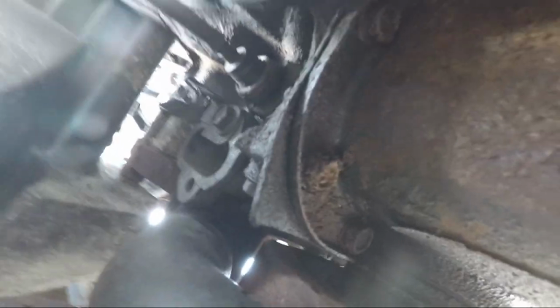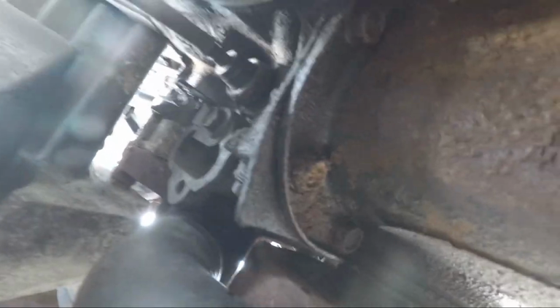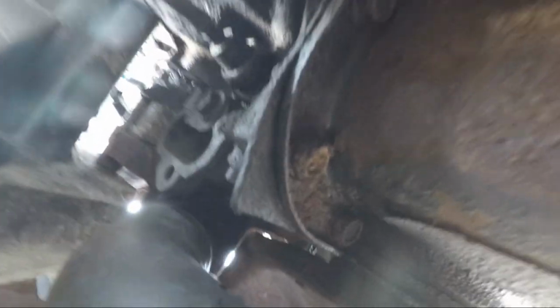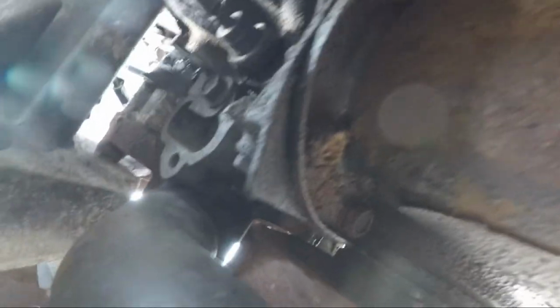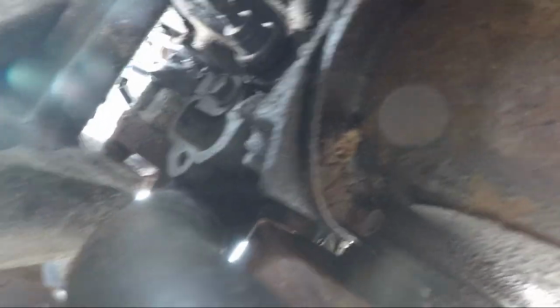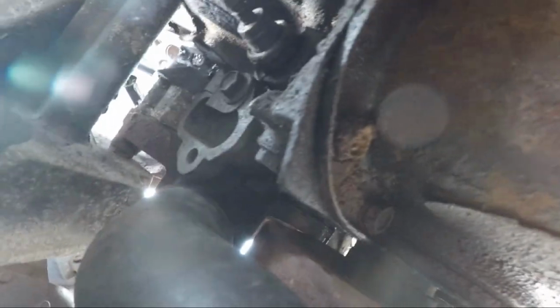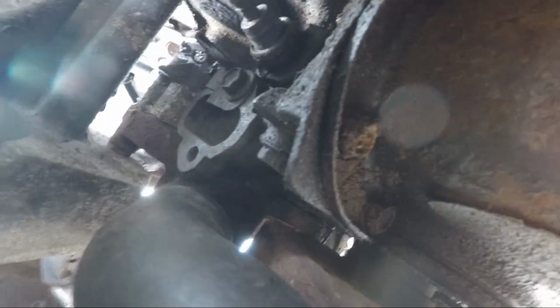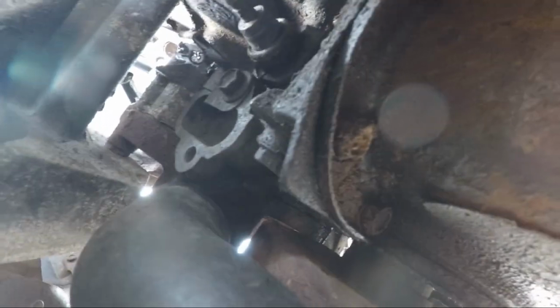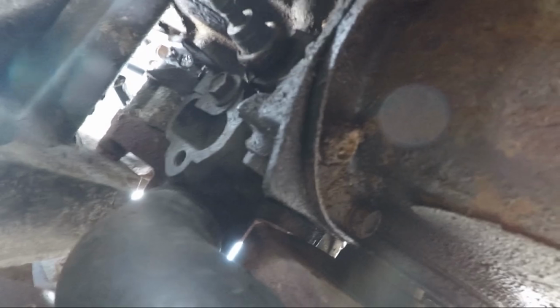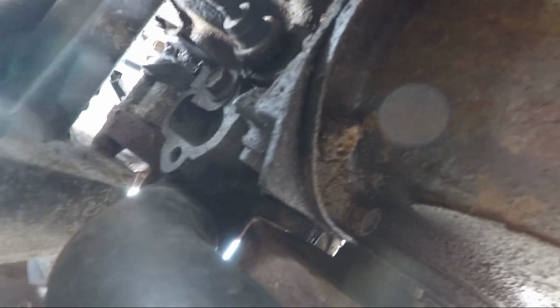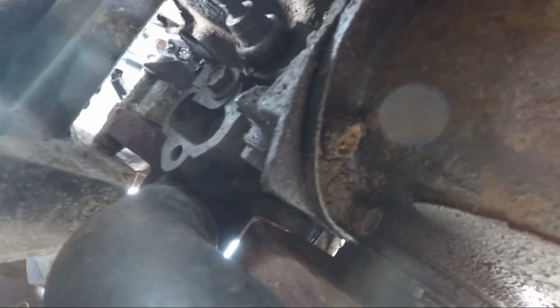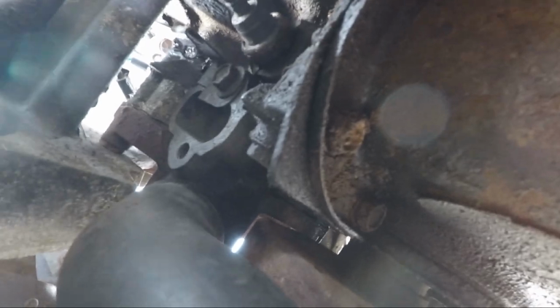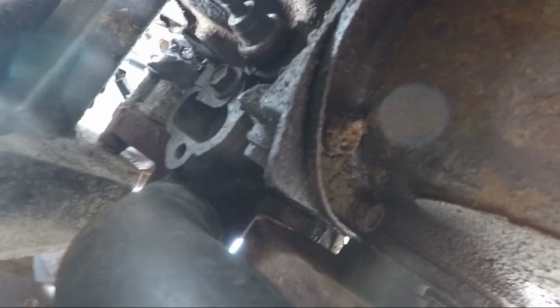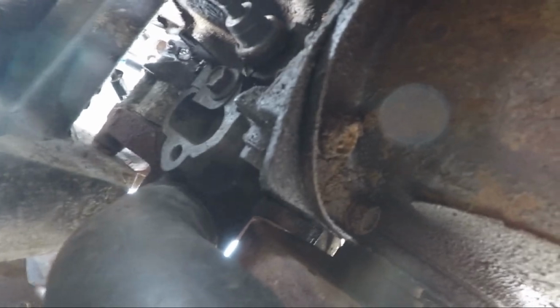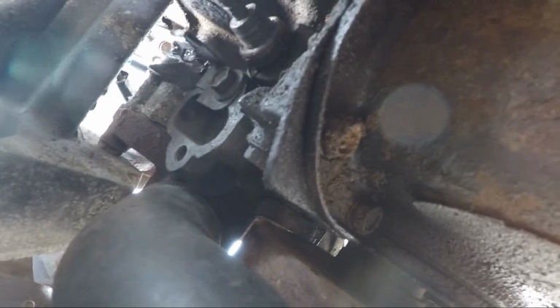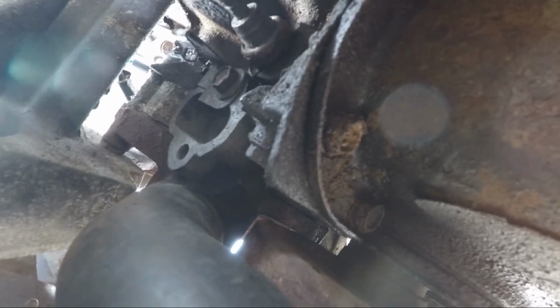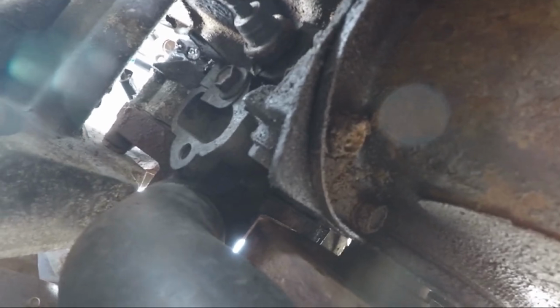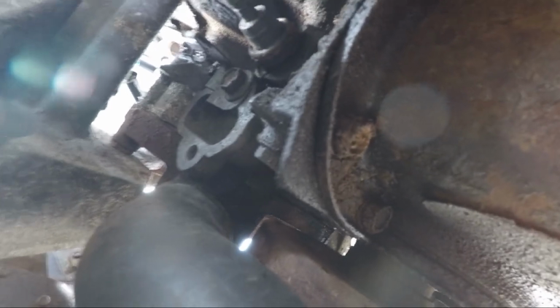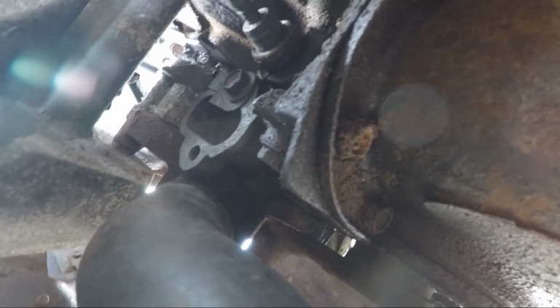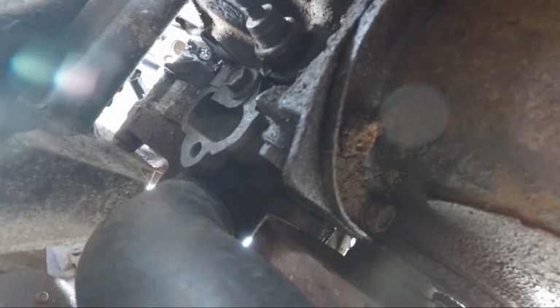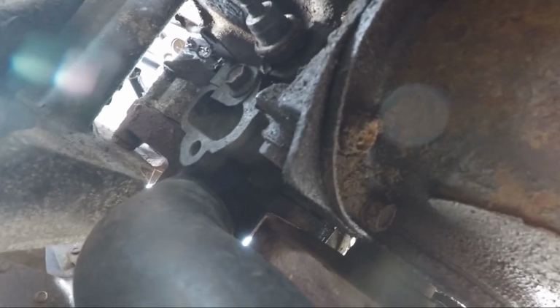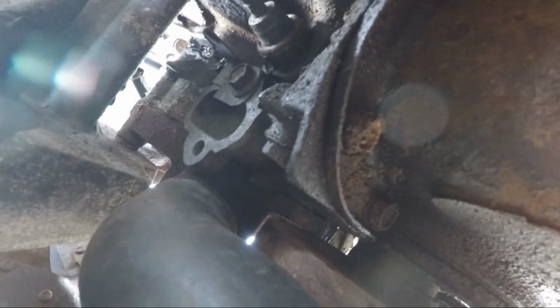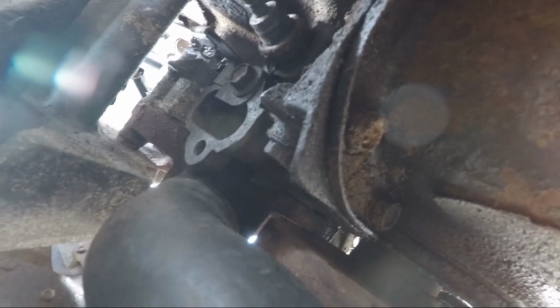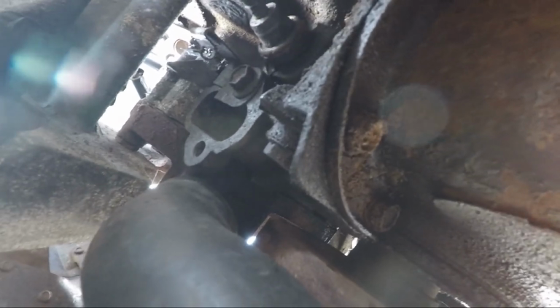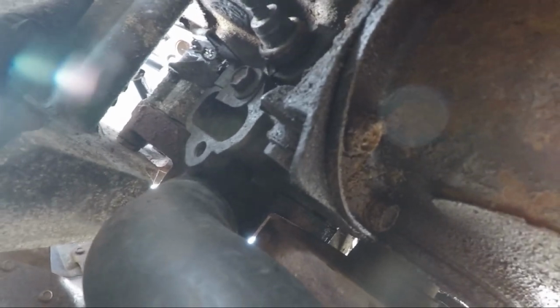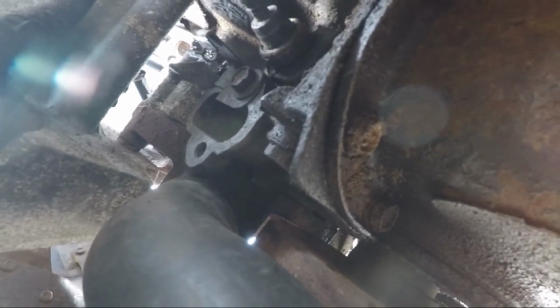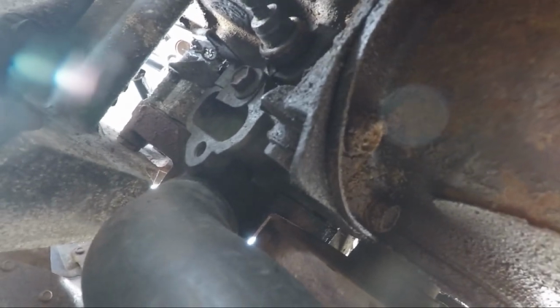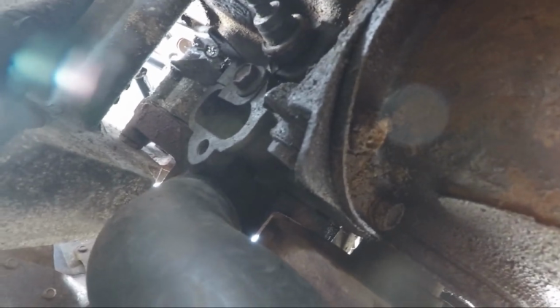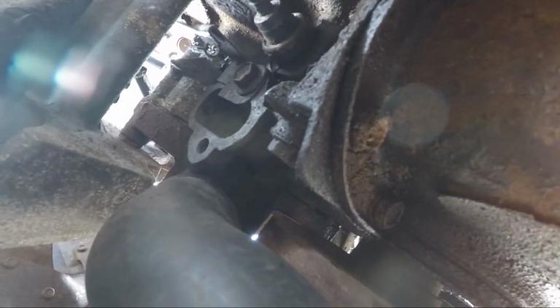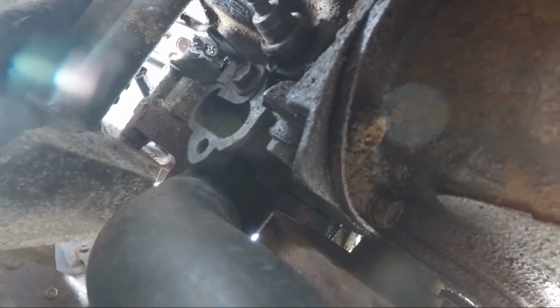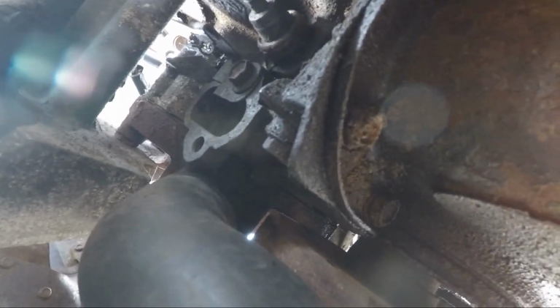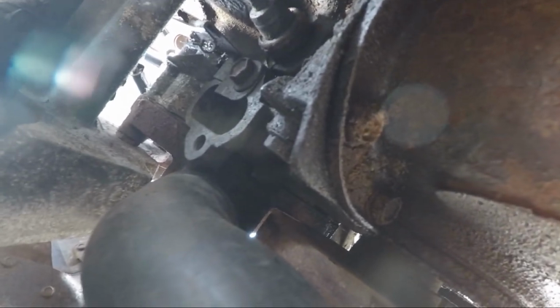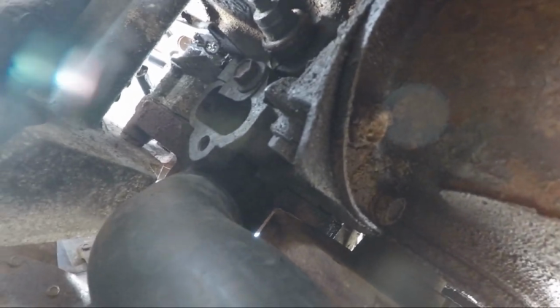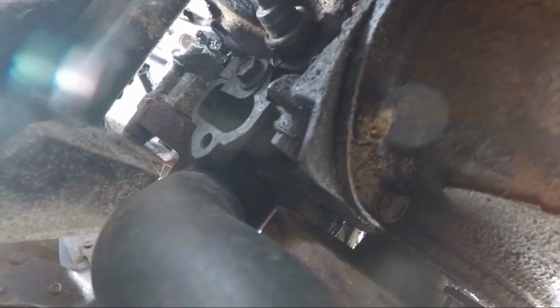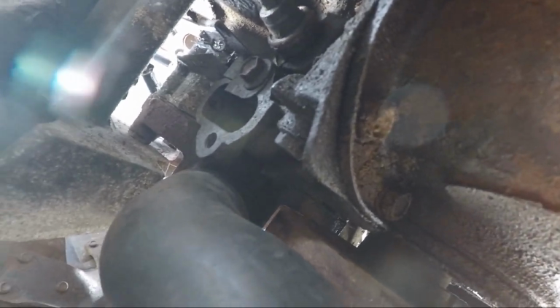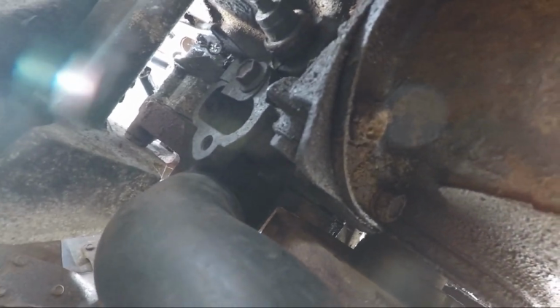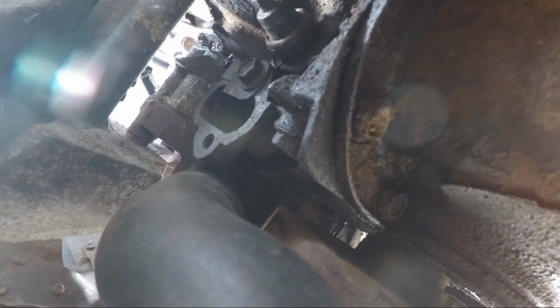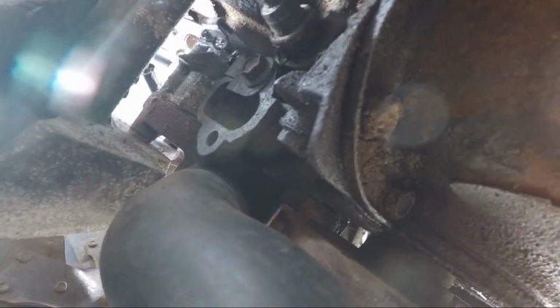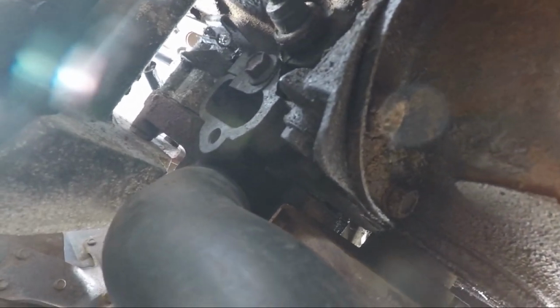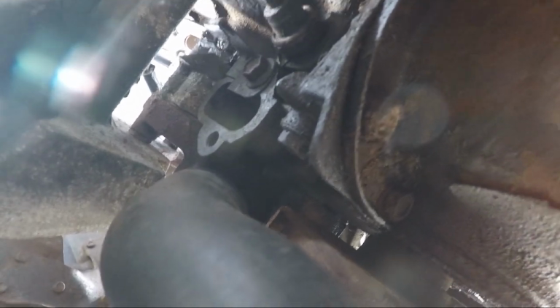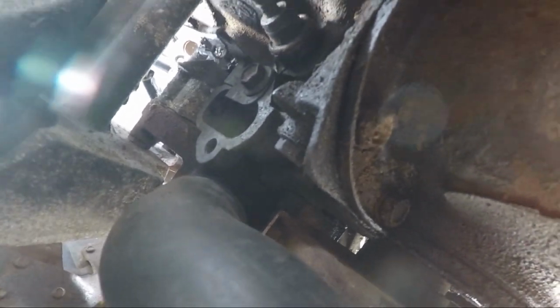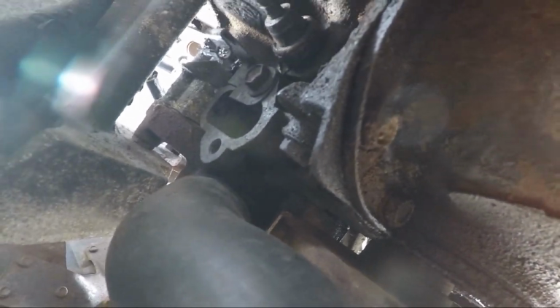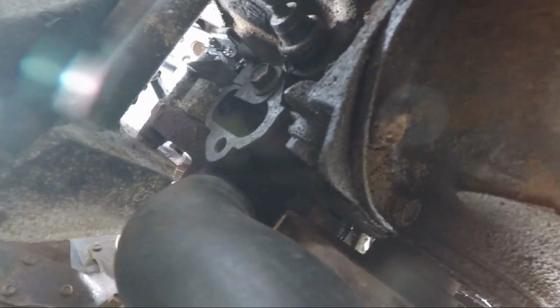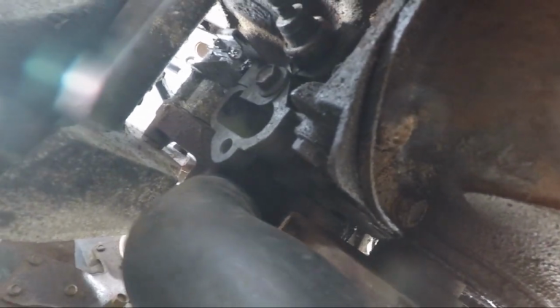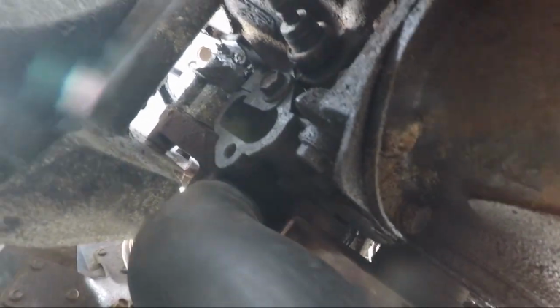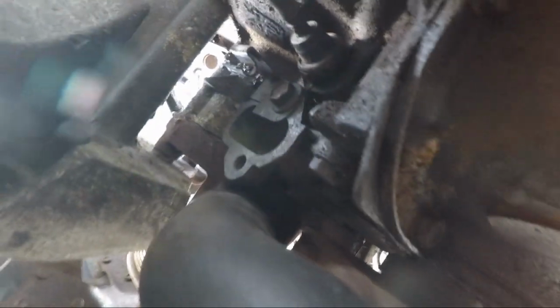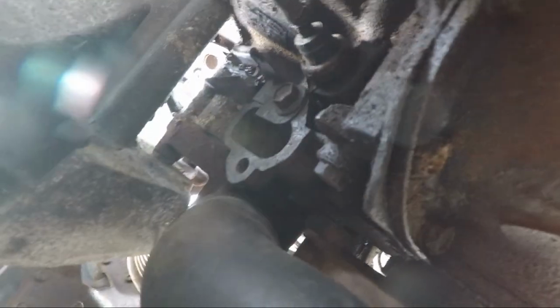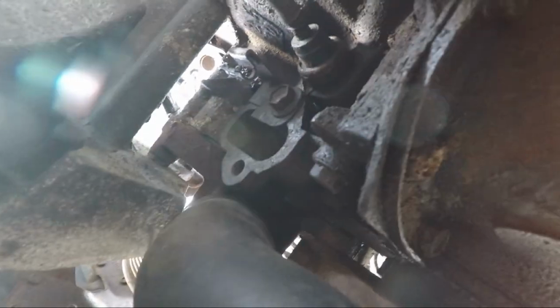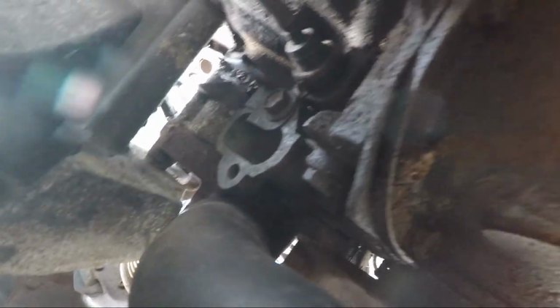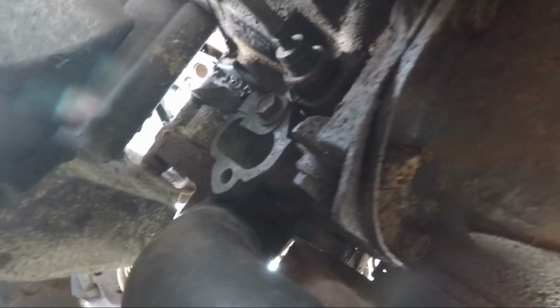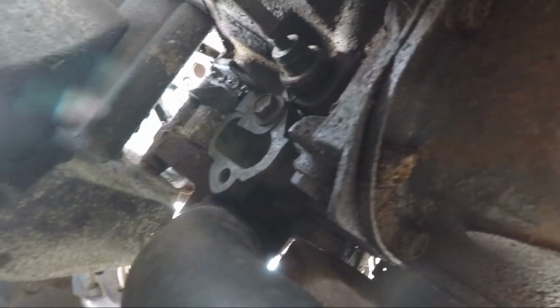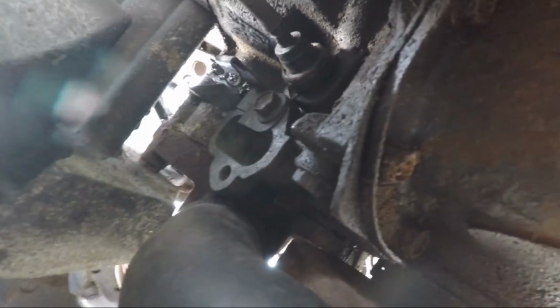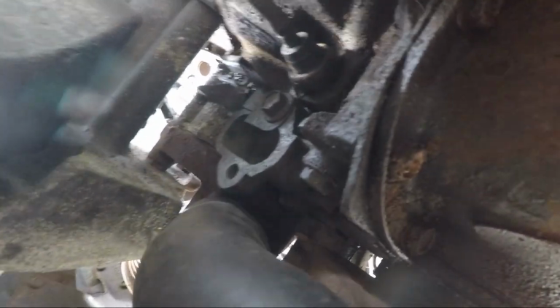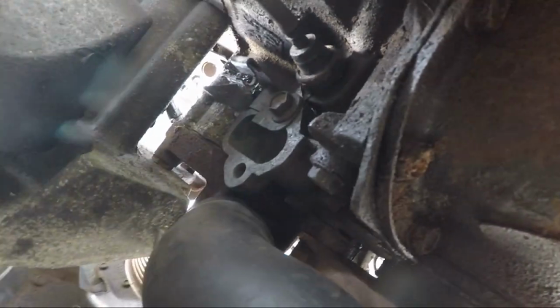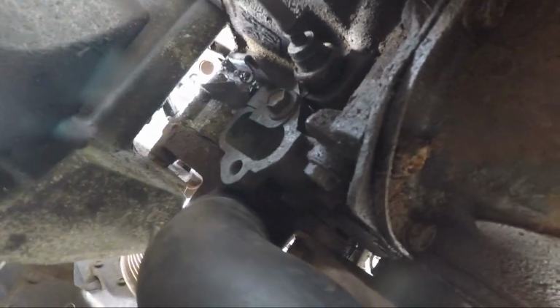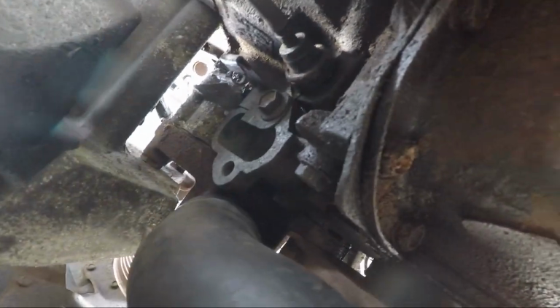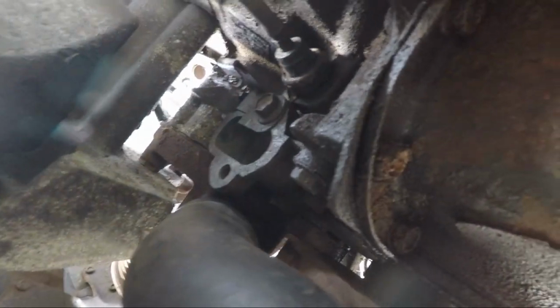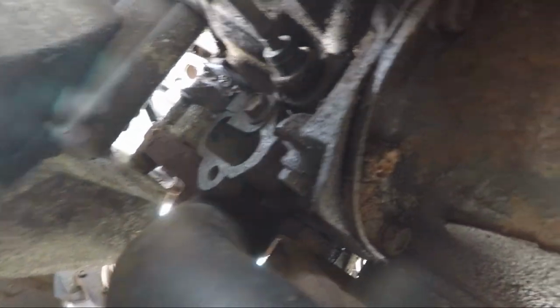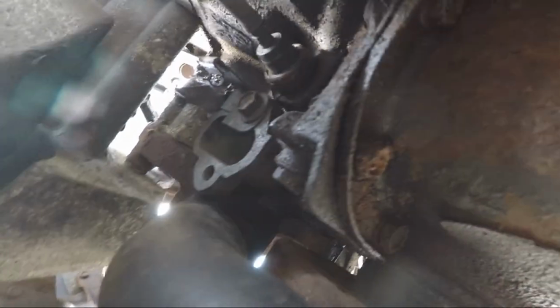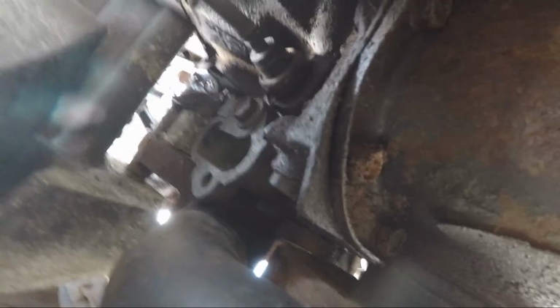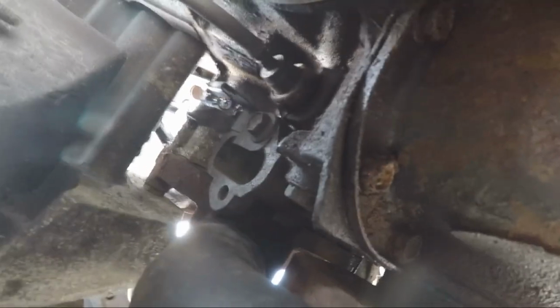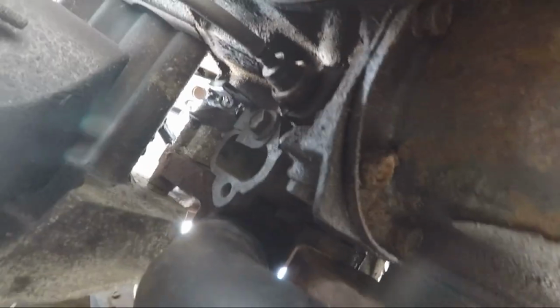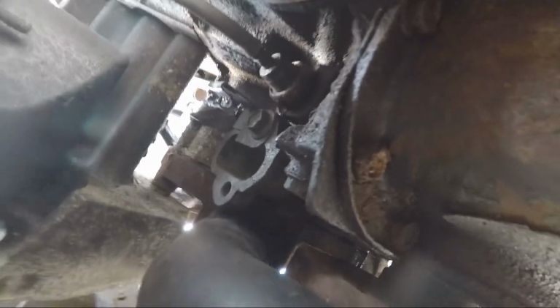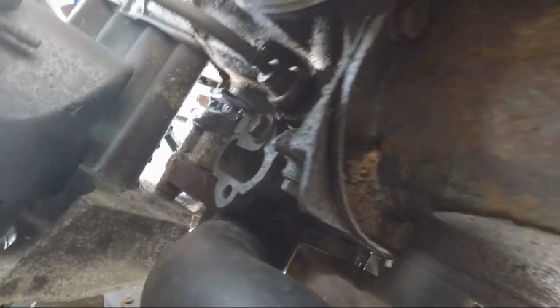Oh, fuel pump? Maybe that's where the mechanical fuel pump would have gone.